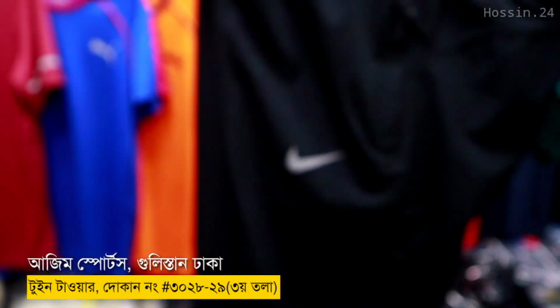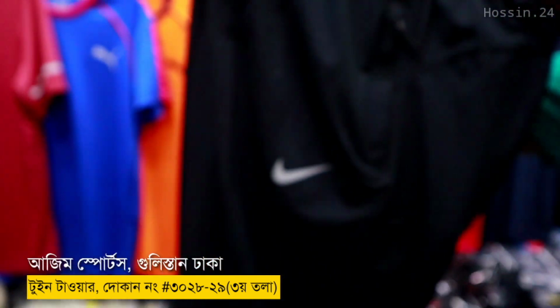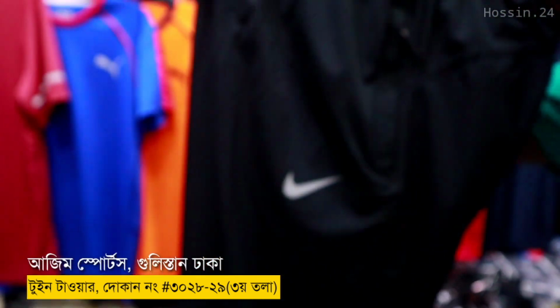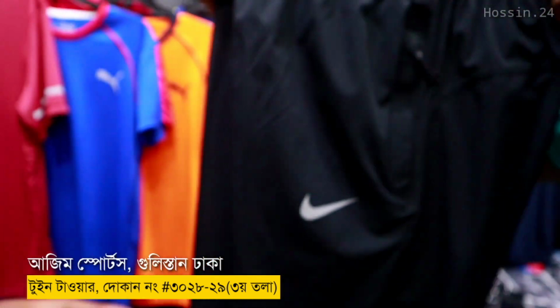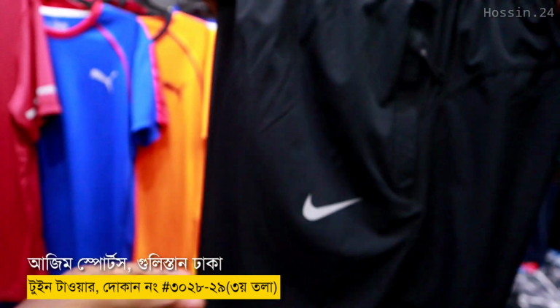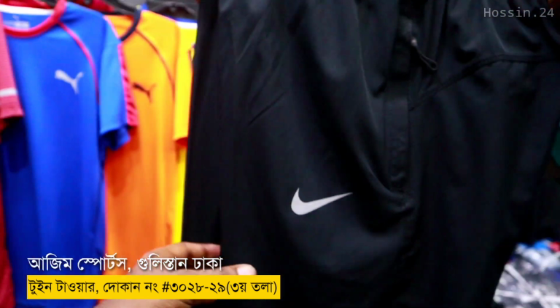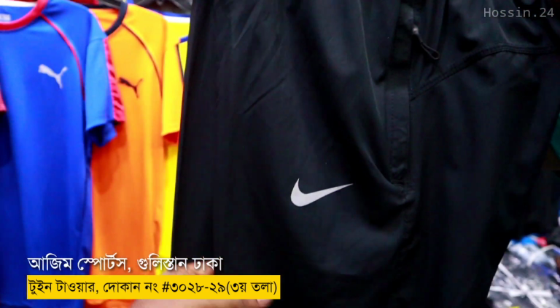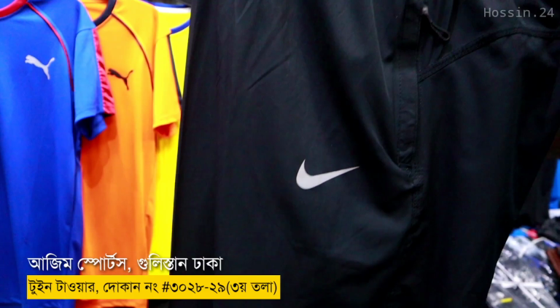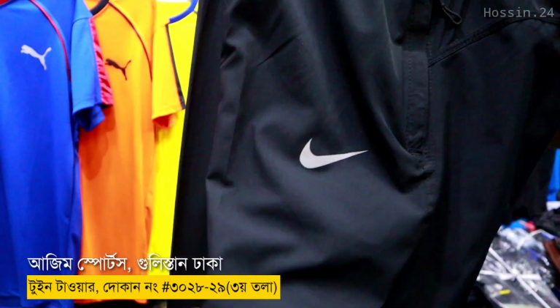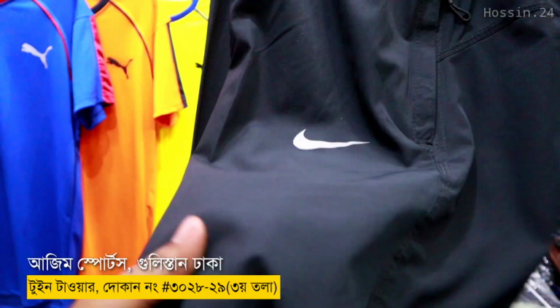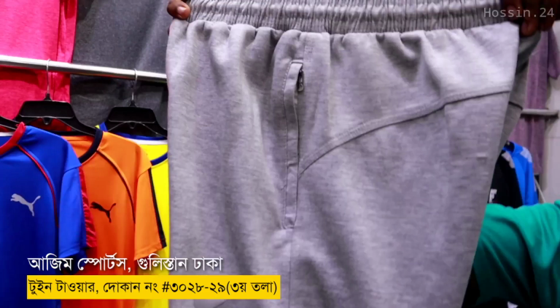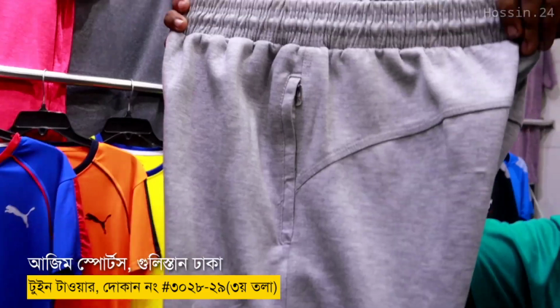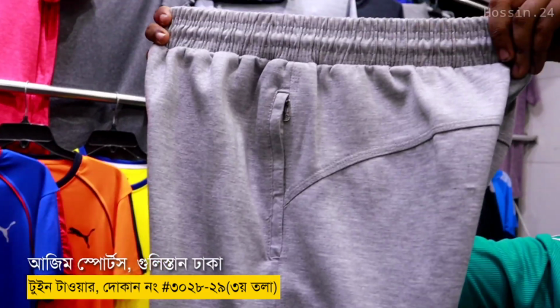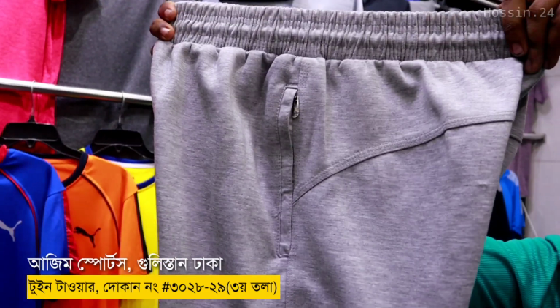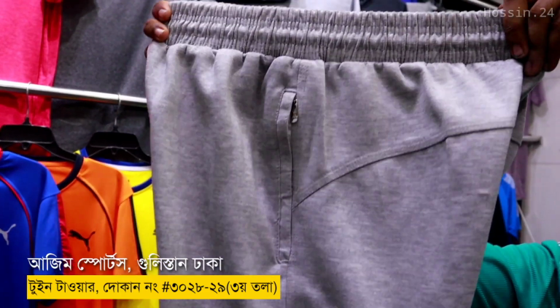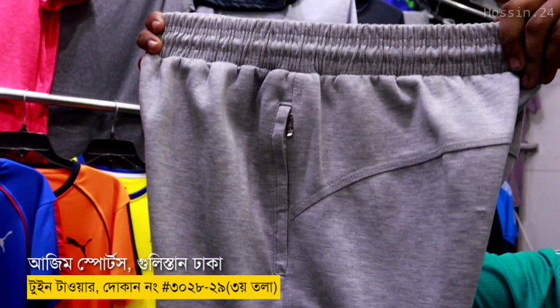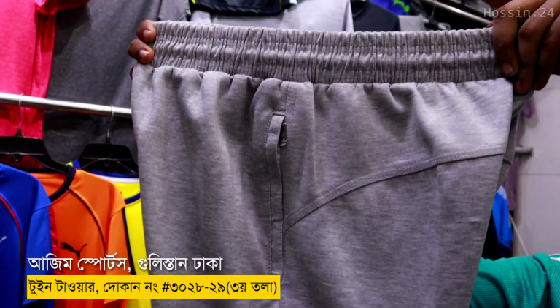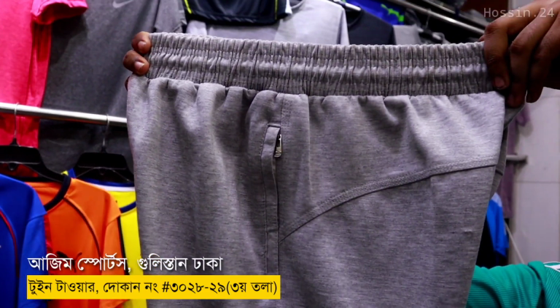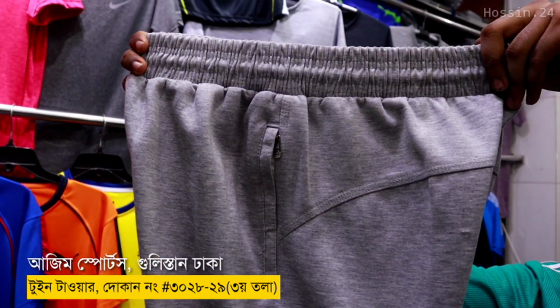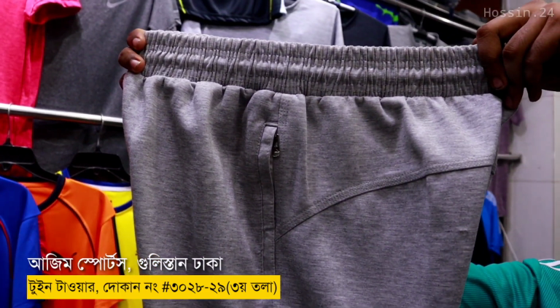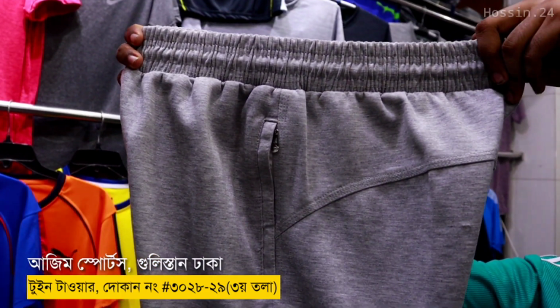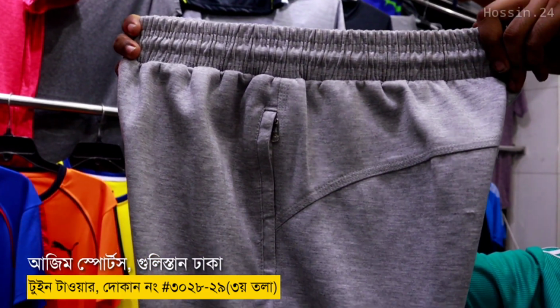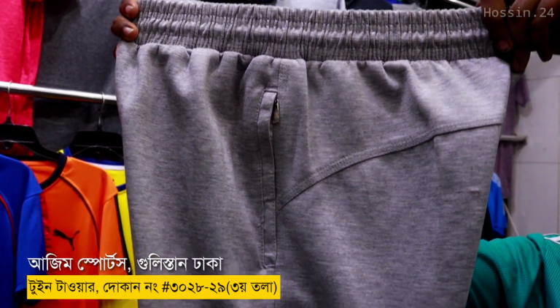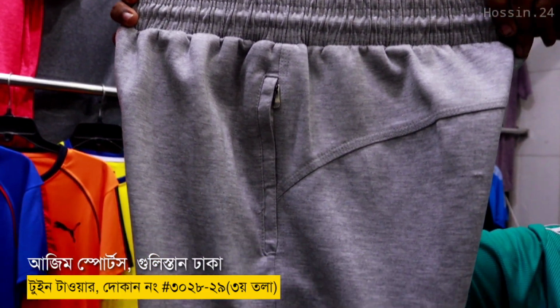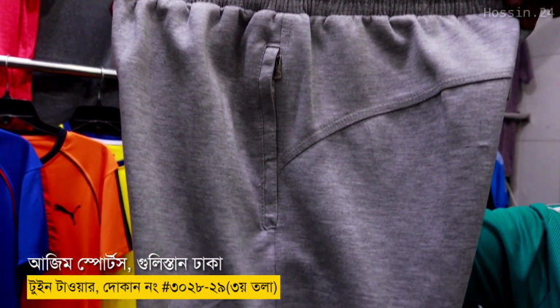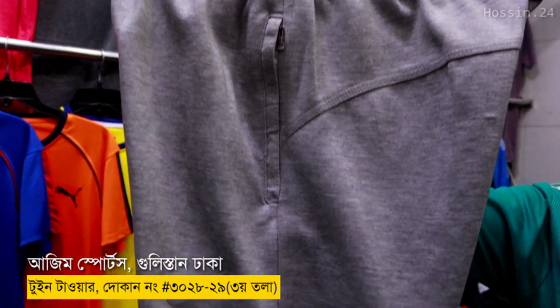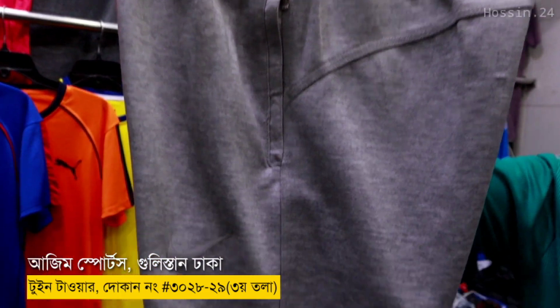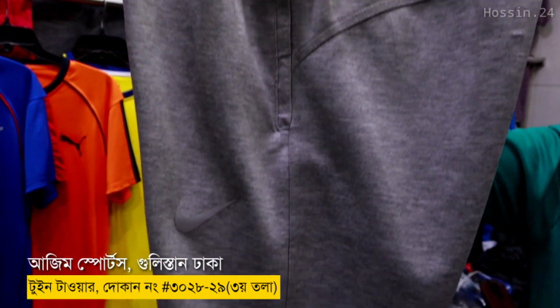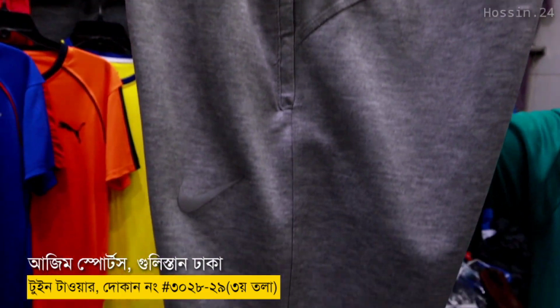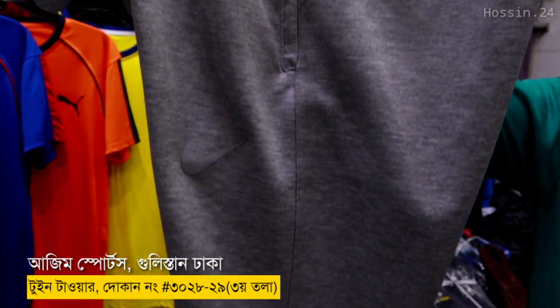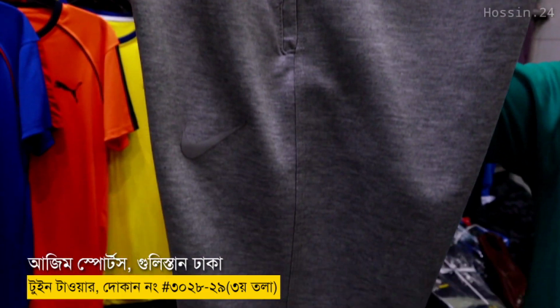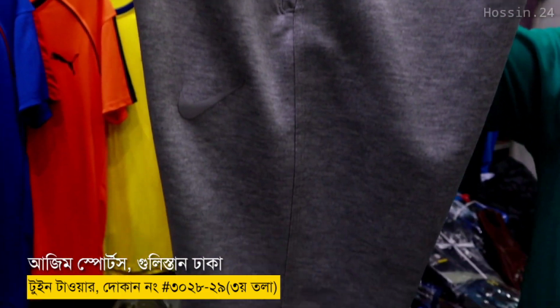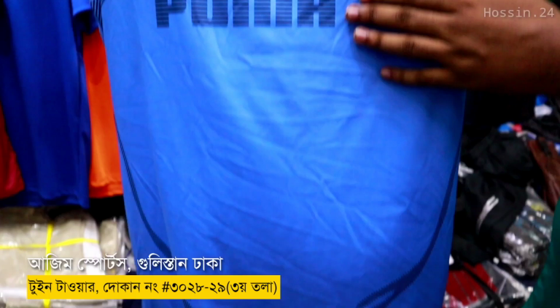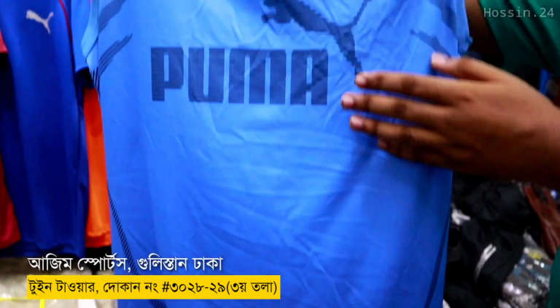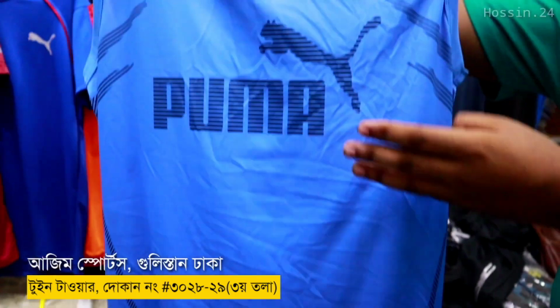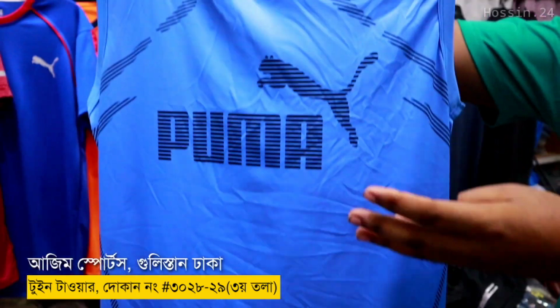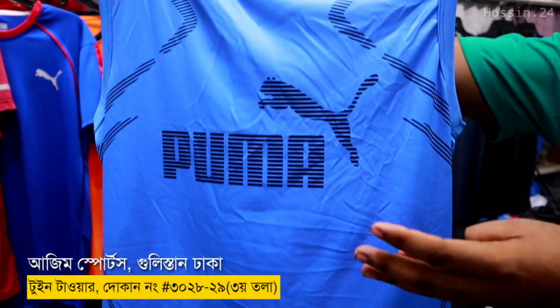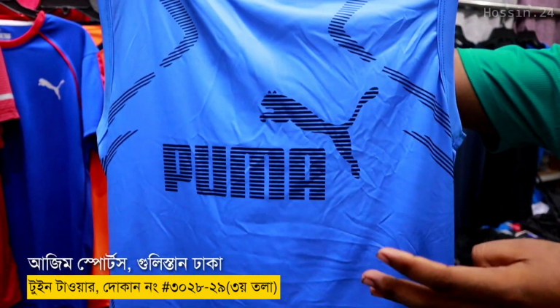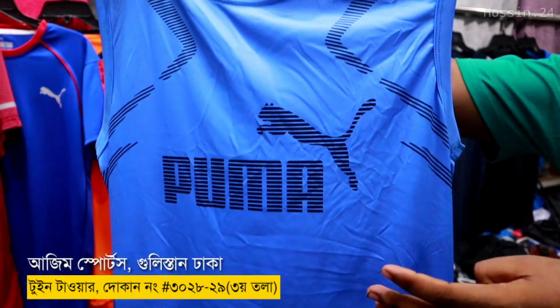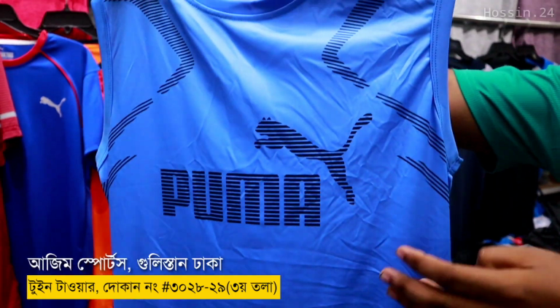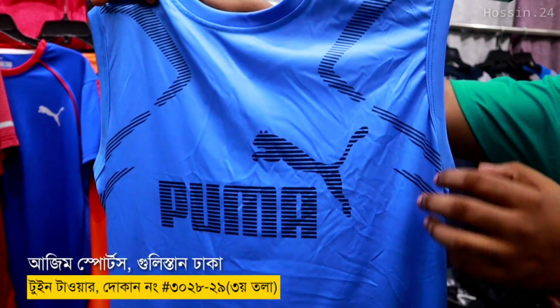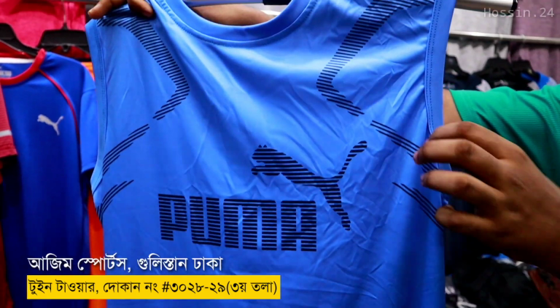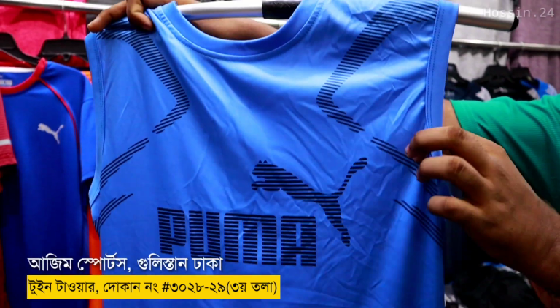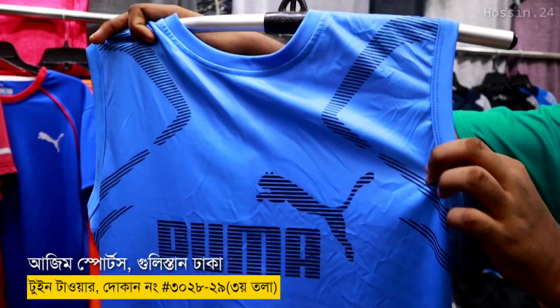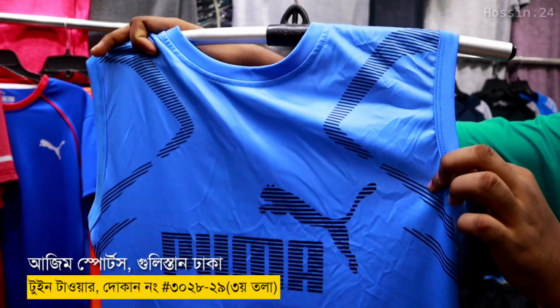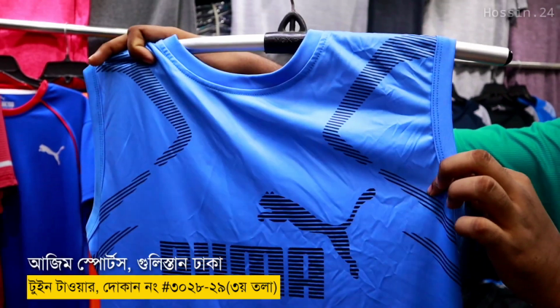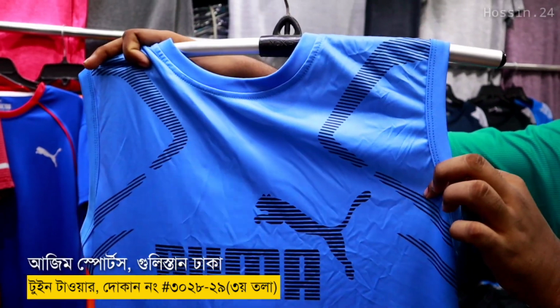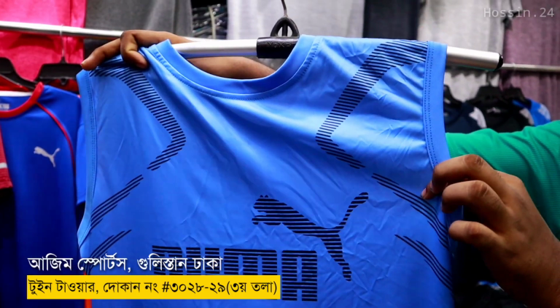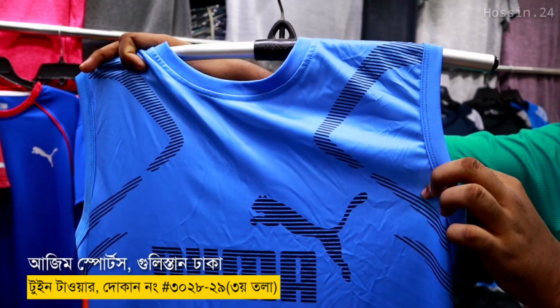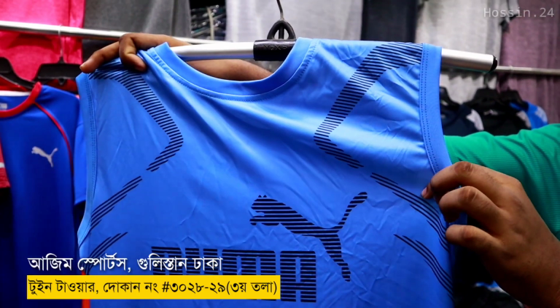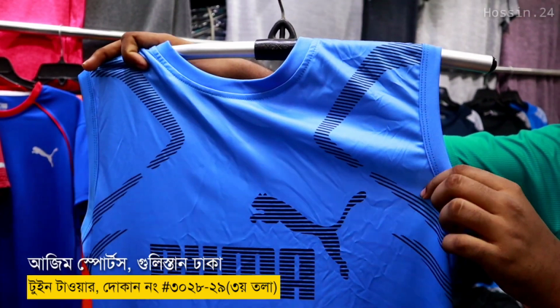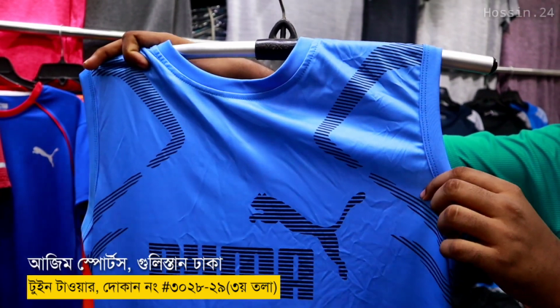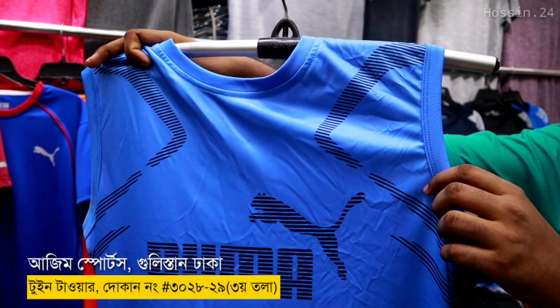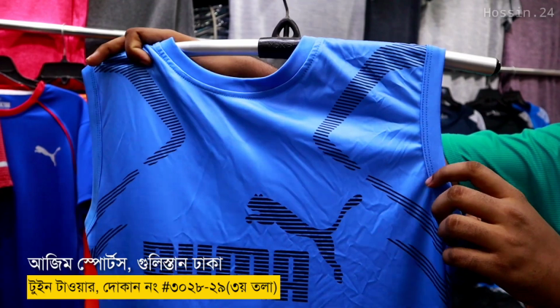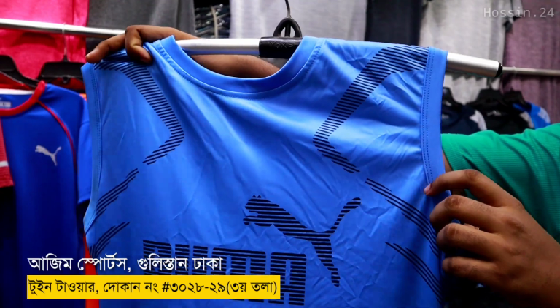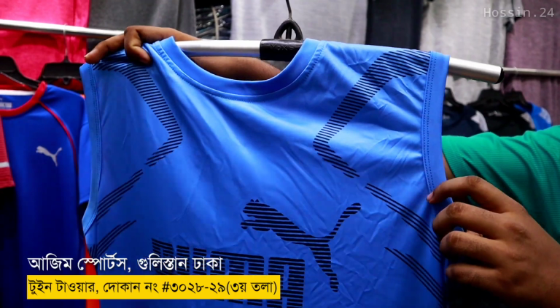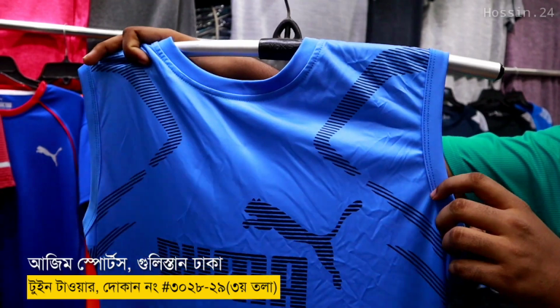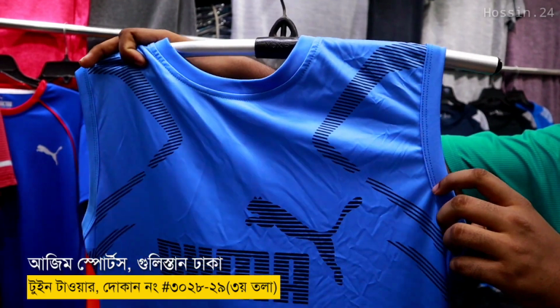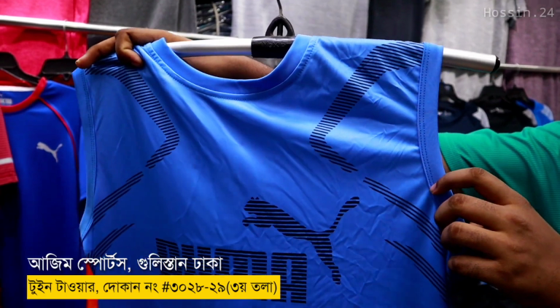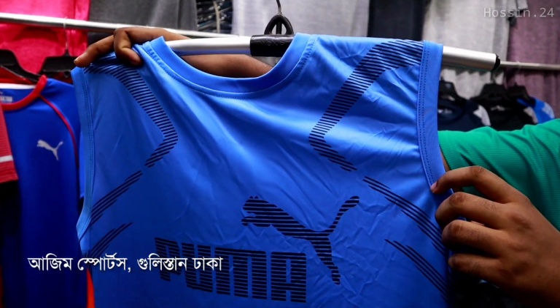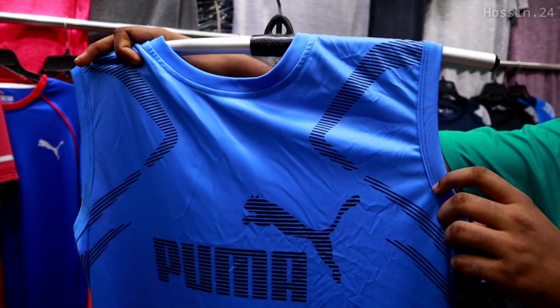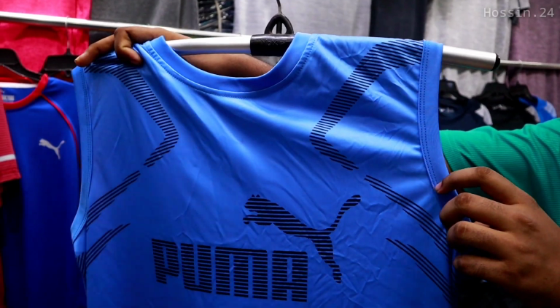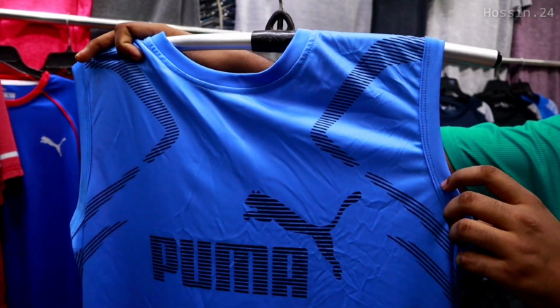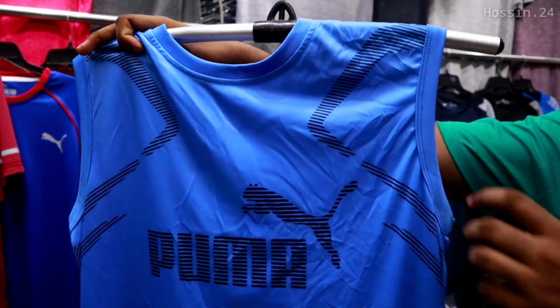The colors available are: color, navy, royal blue, and ash color.